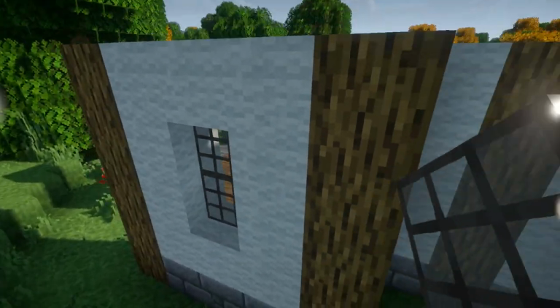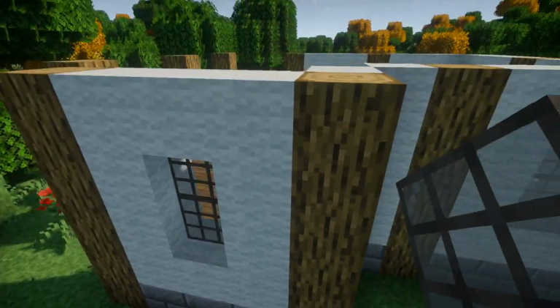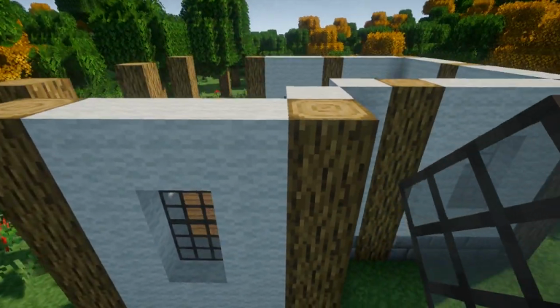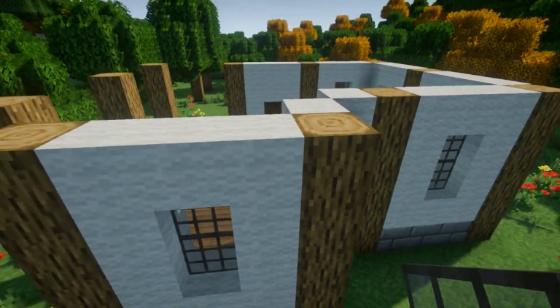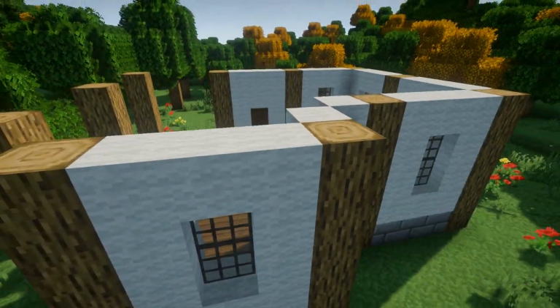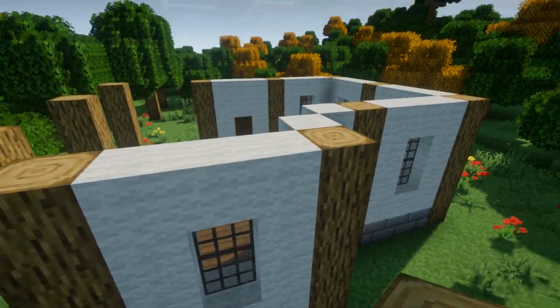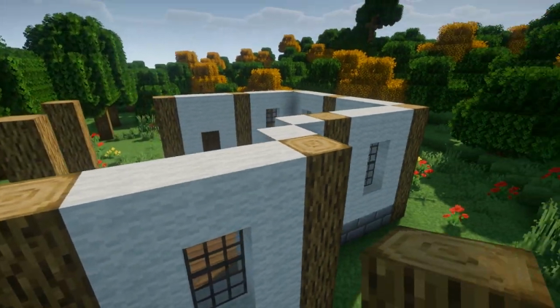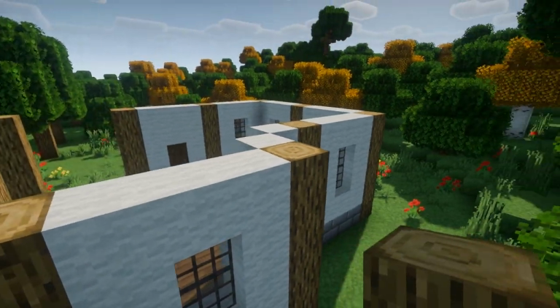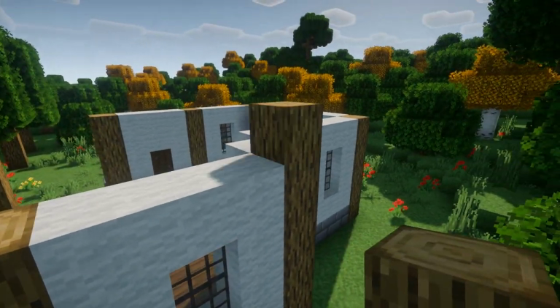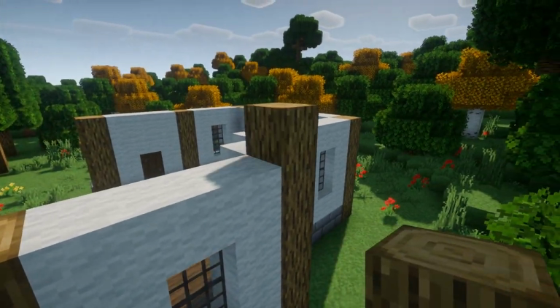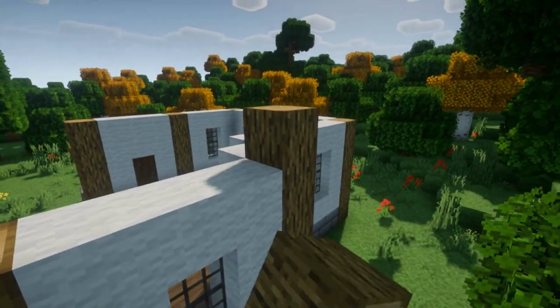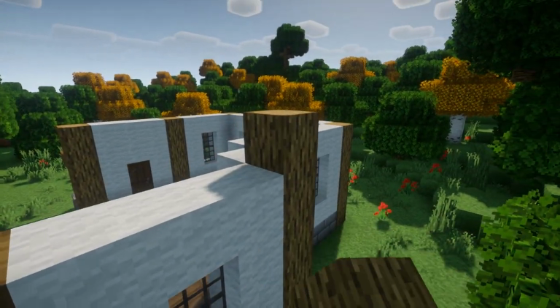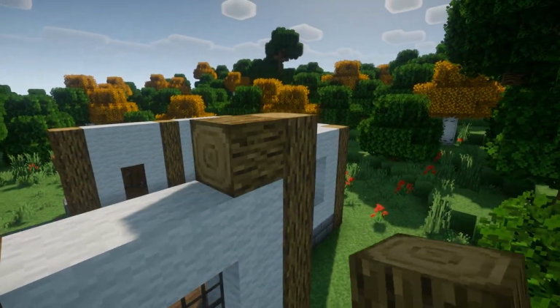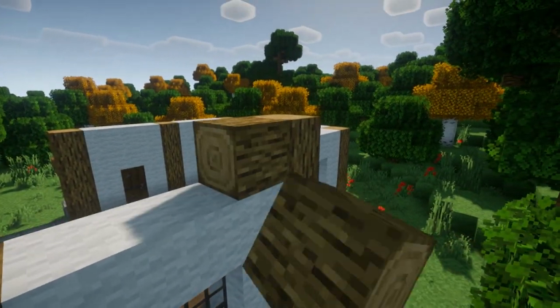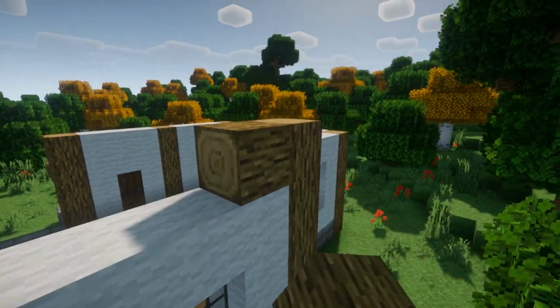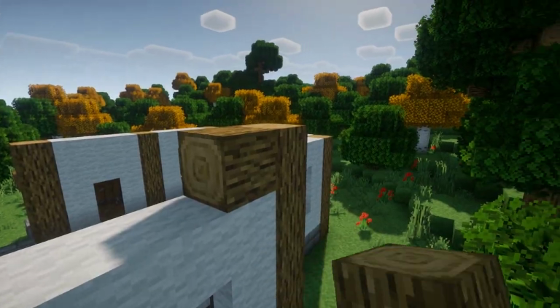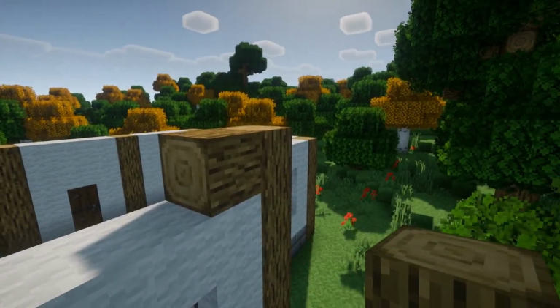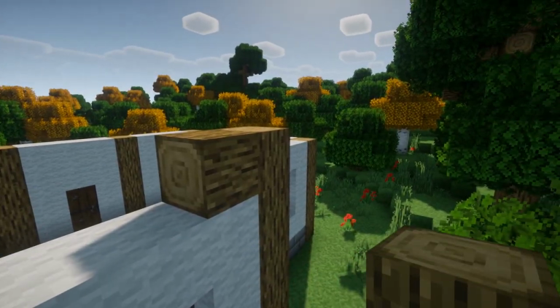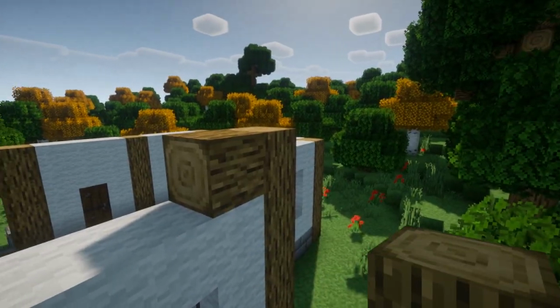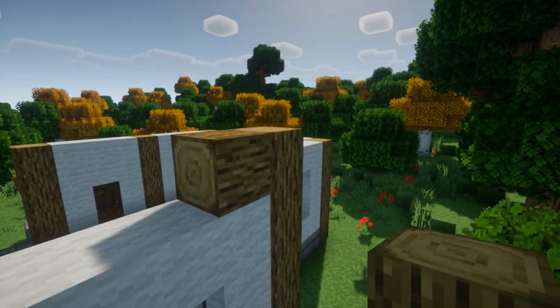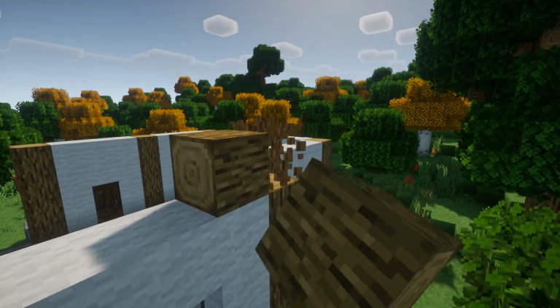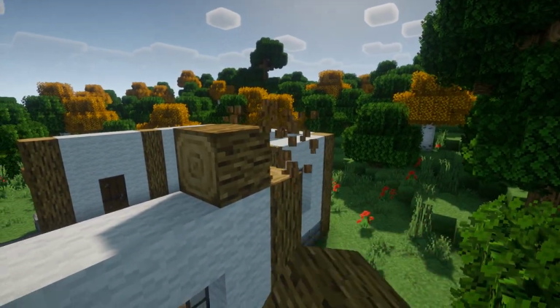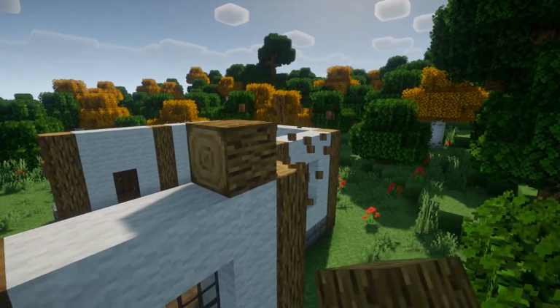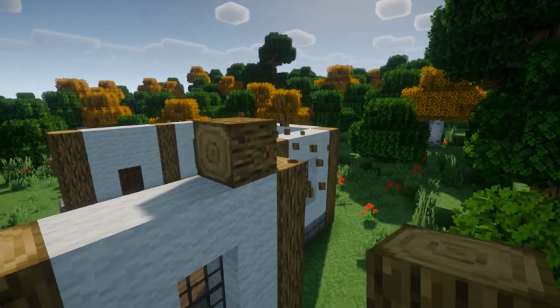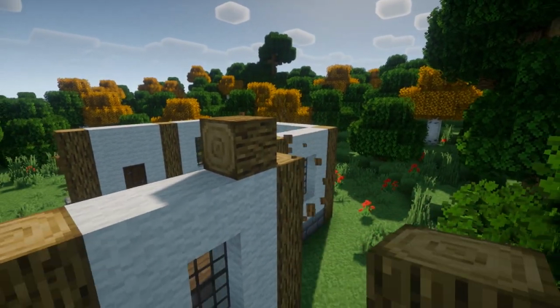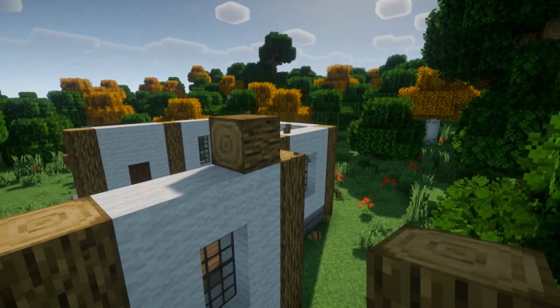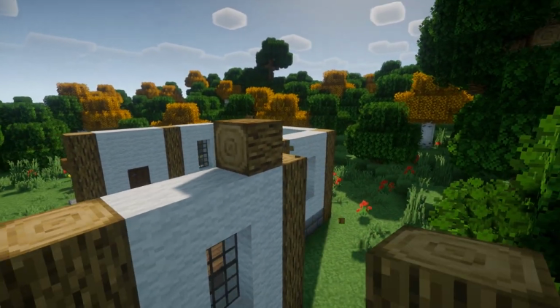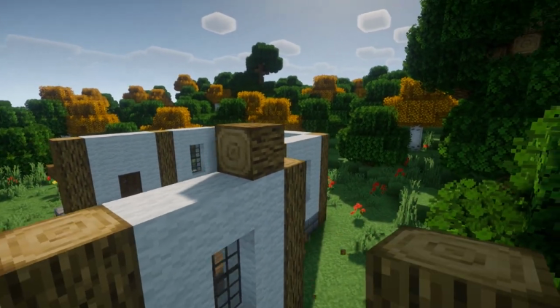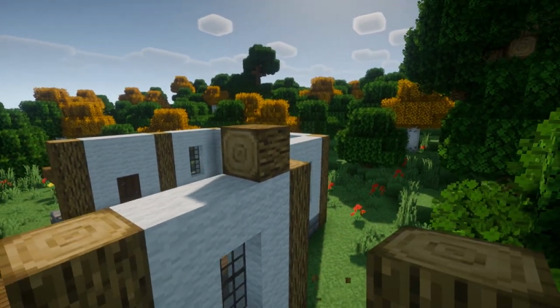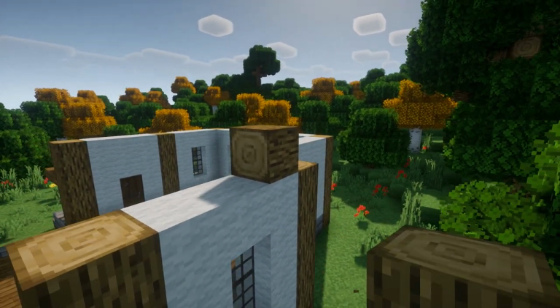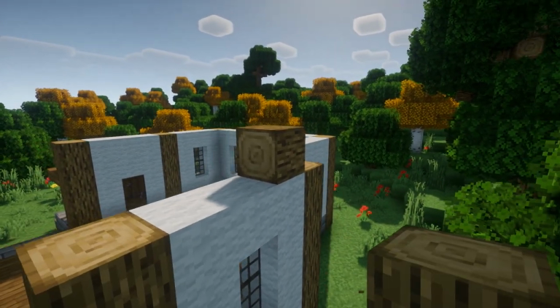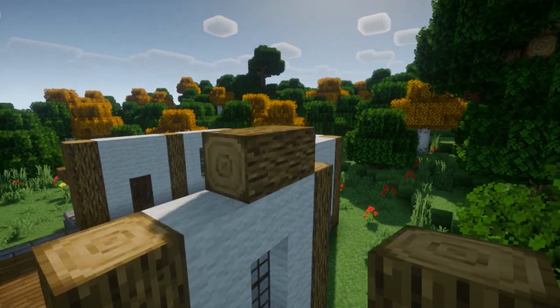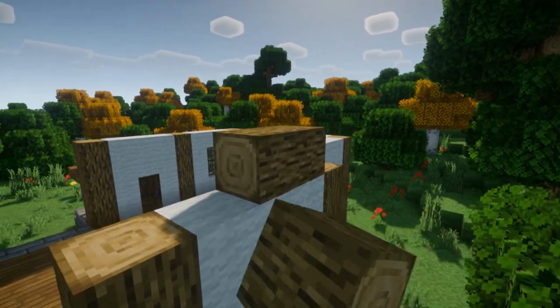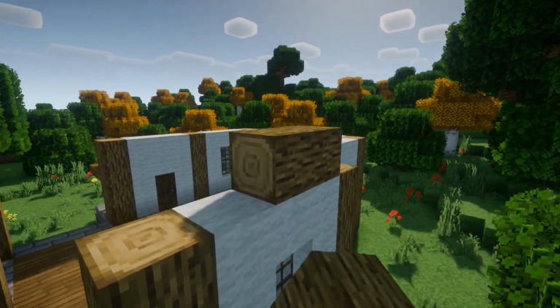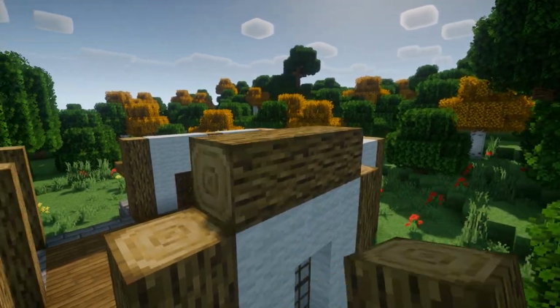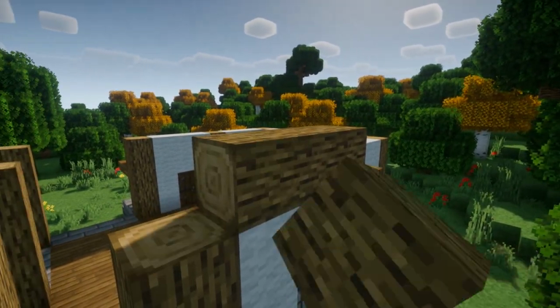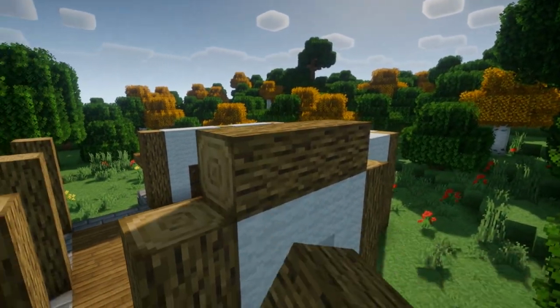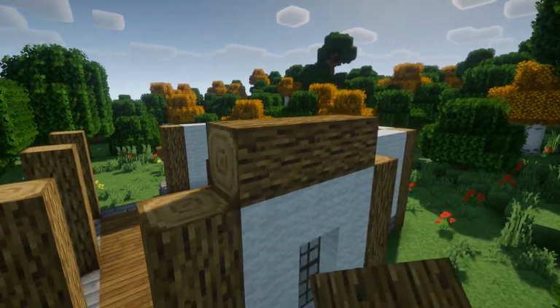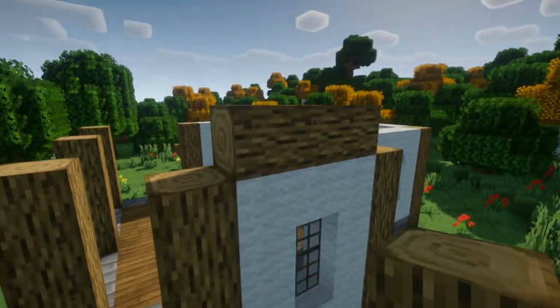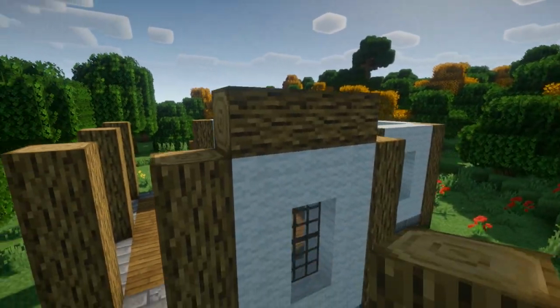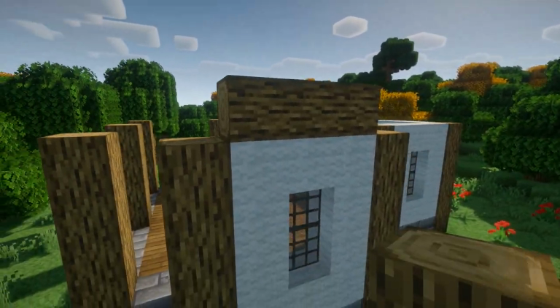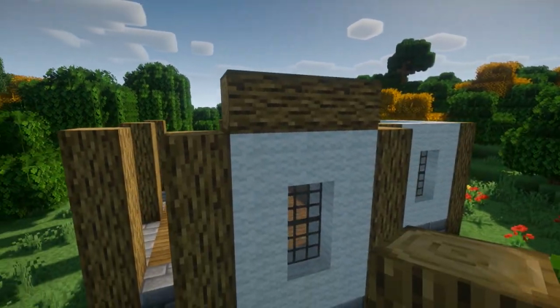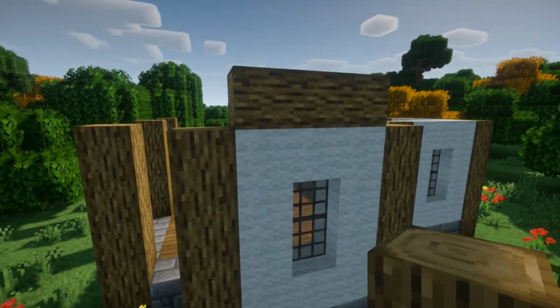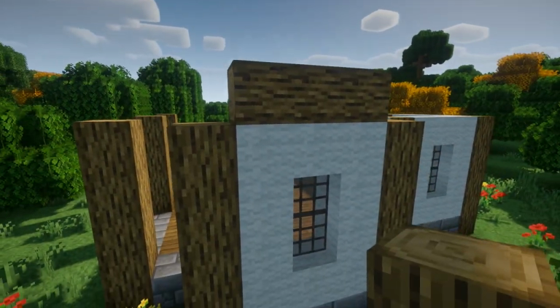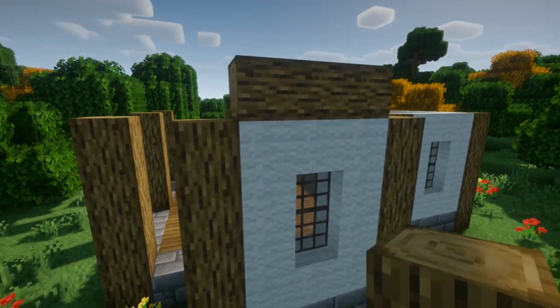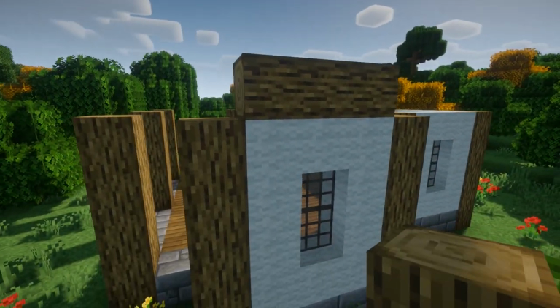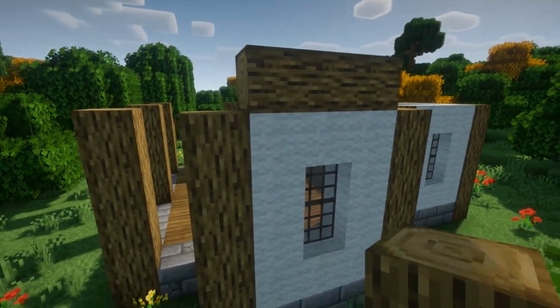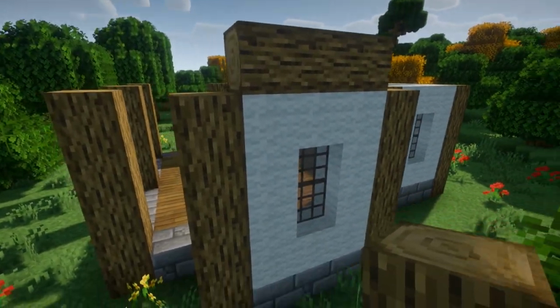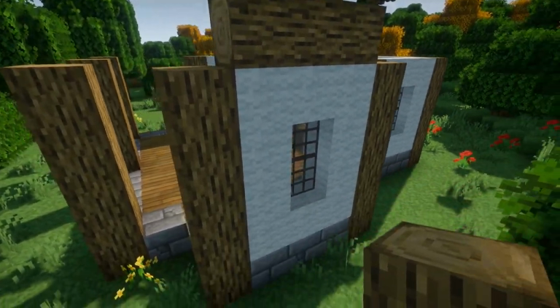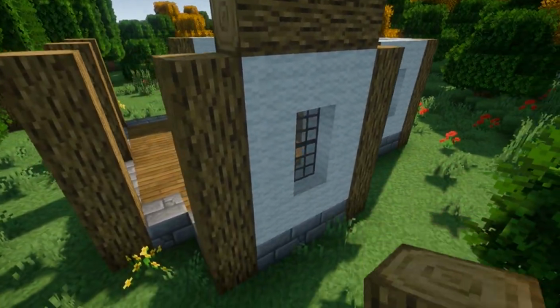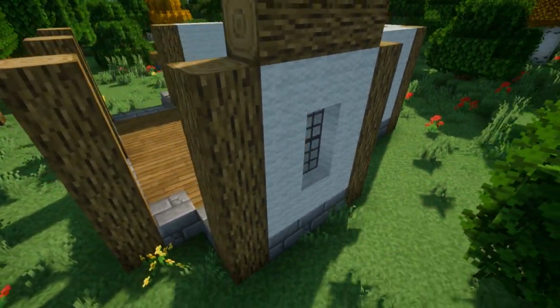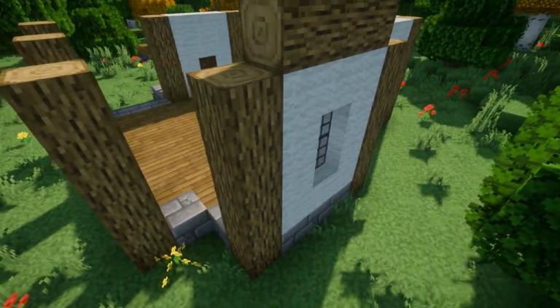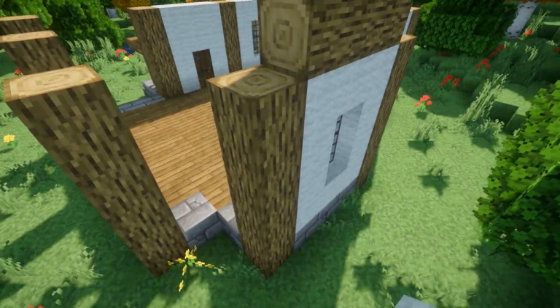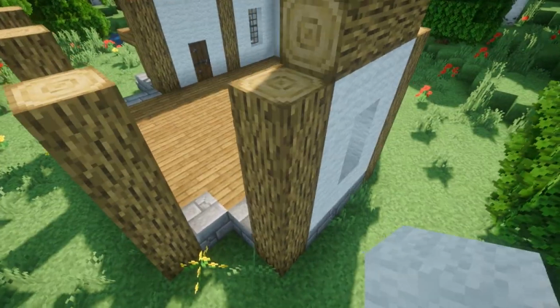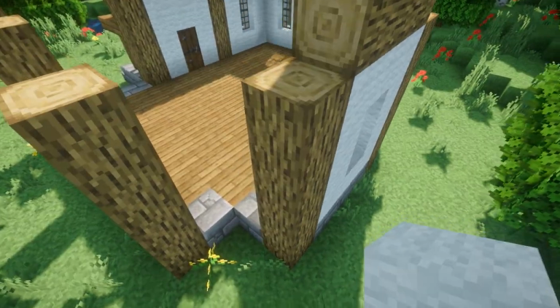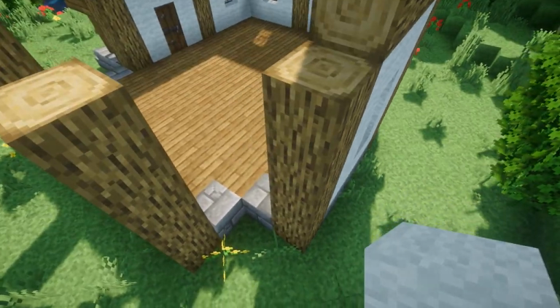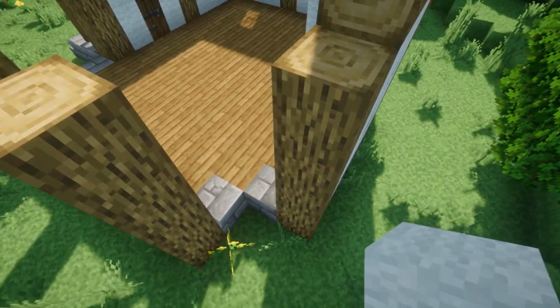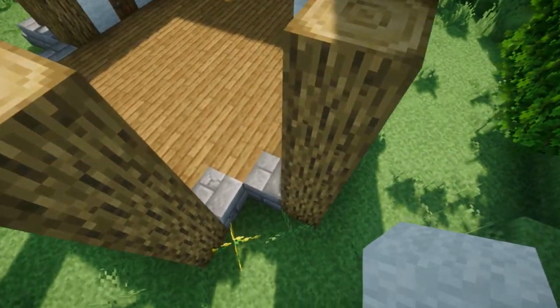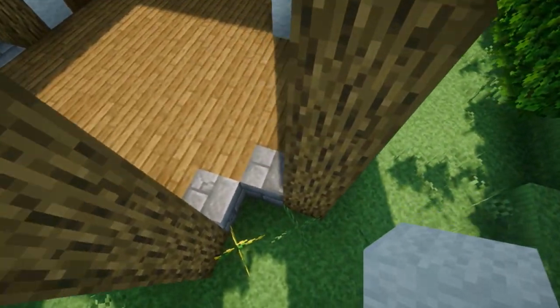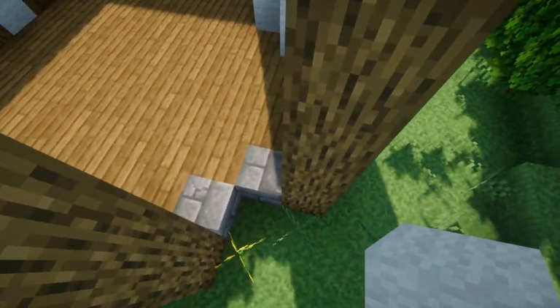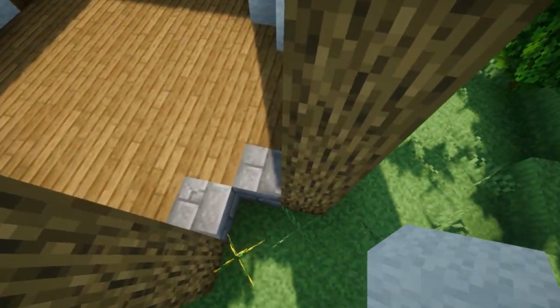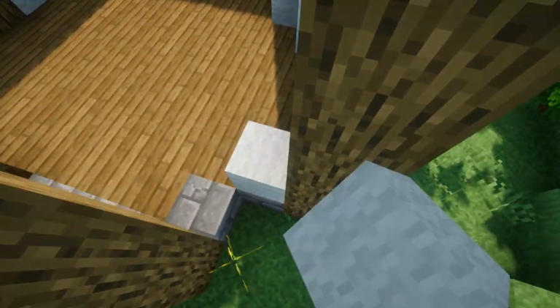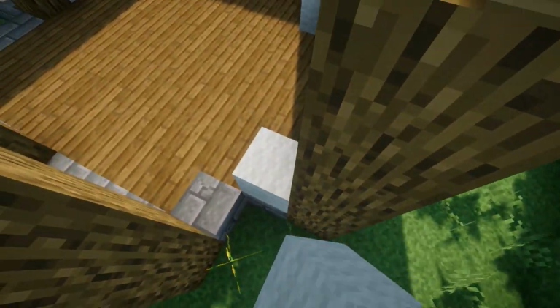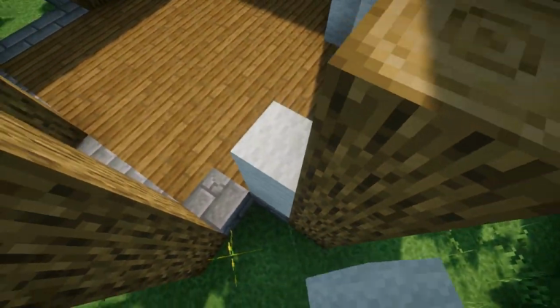On this section only, we're gonna place three sideways logs on top of the white wool just like this, and you'll see why we do that later.